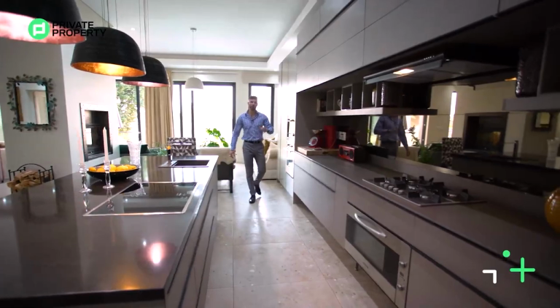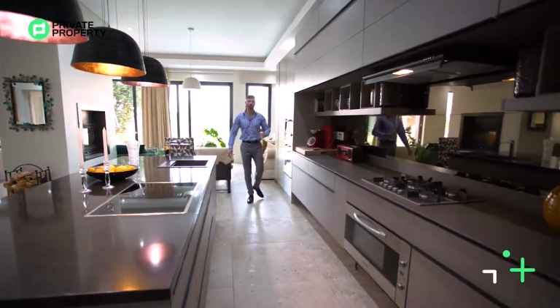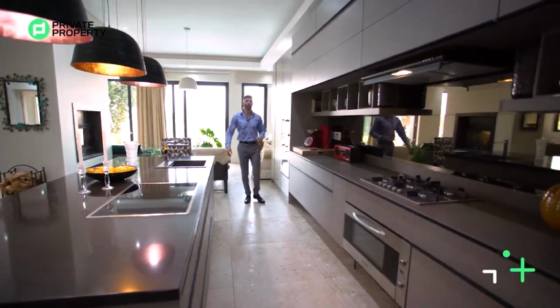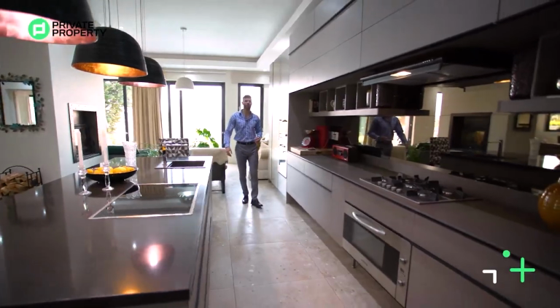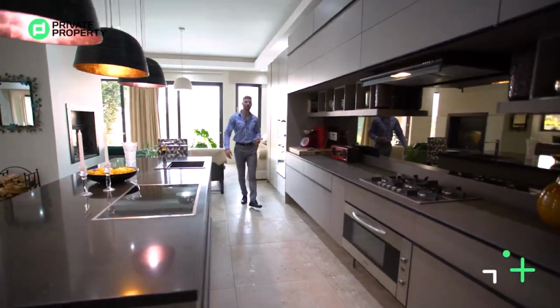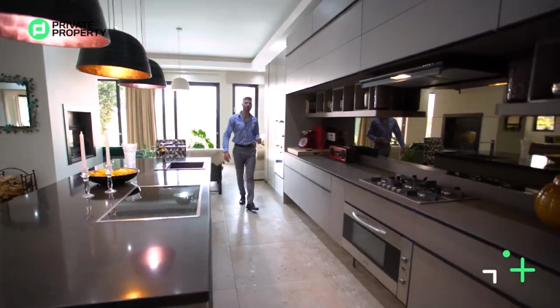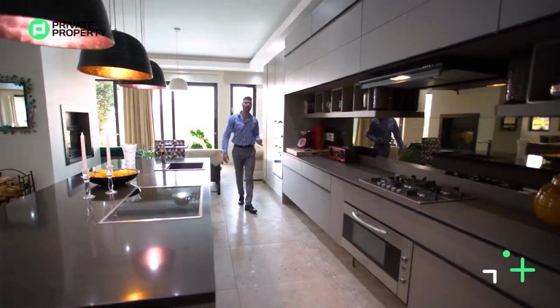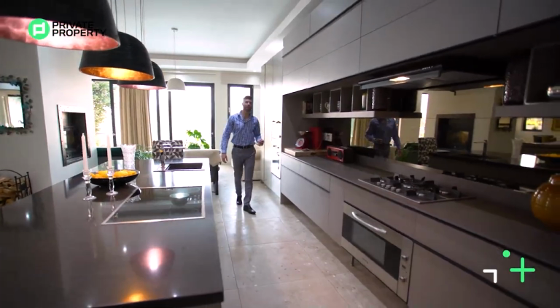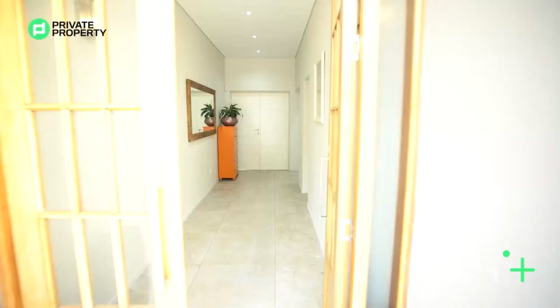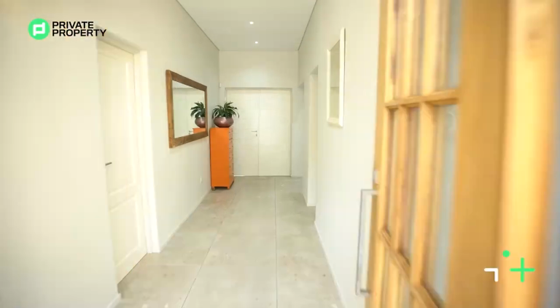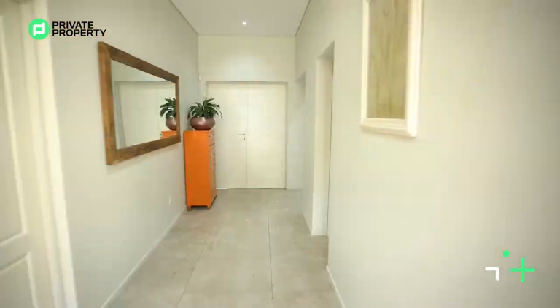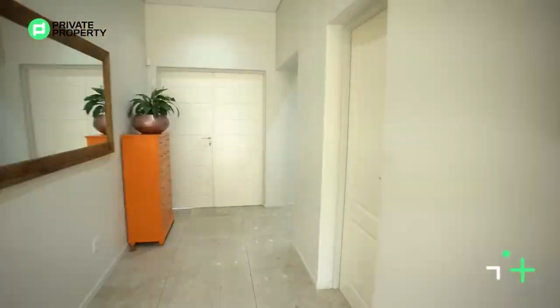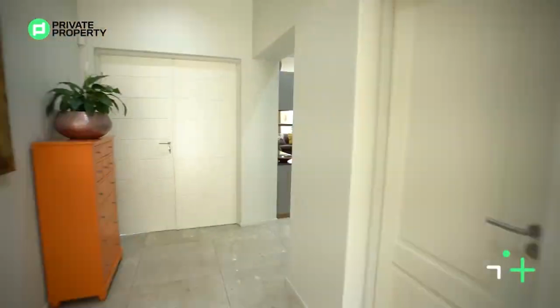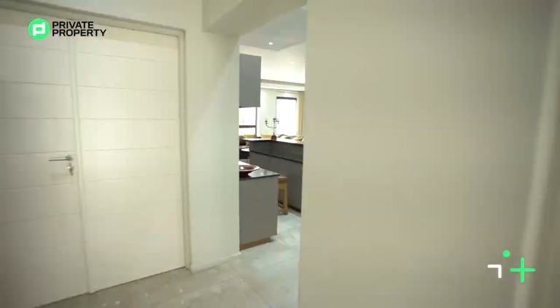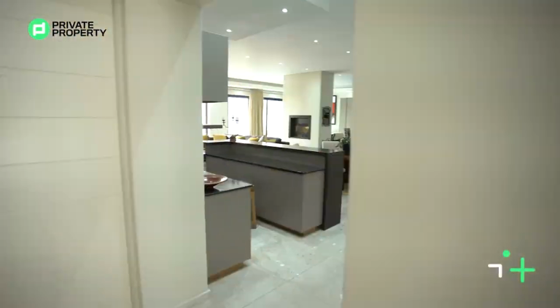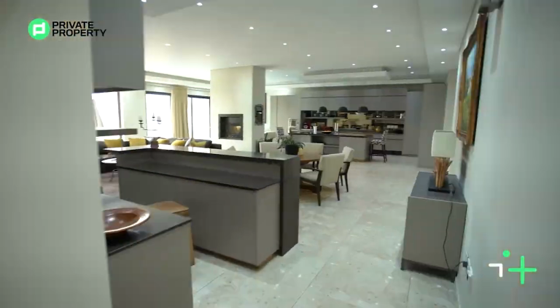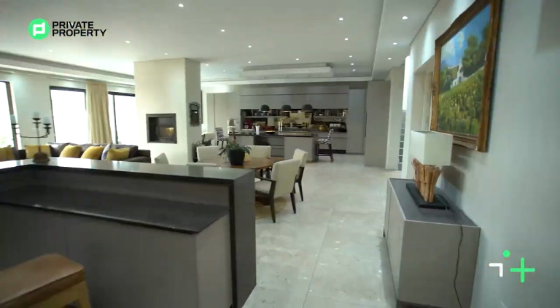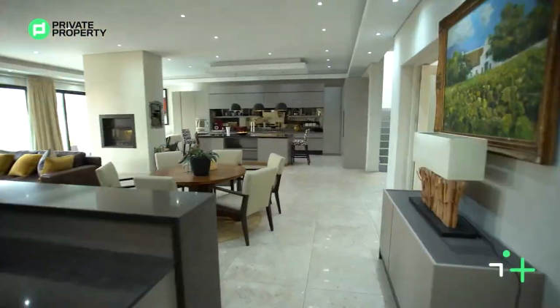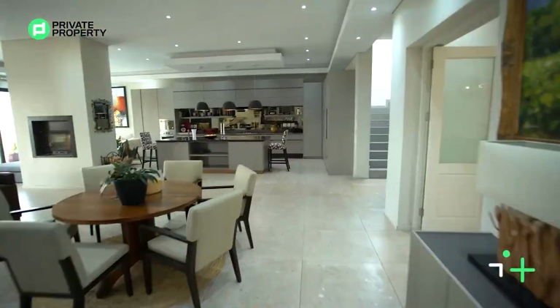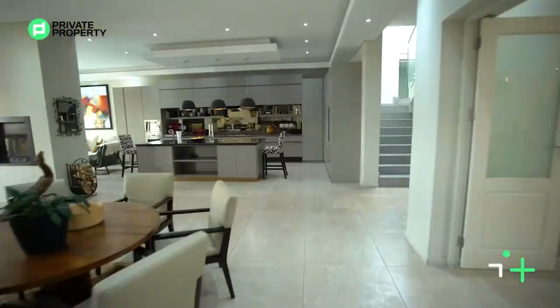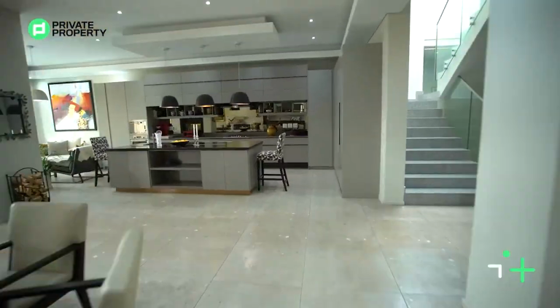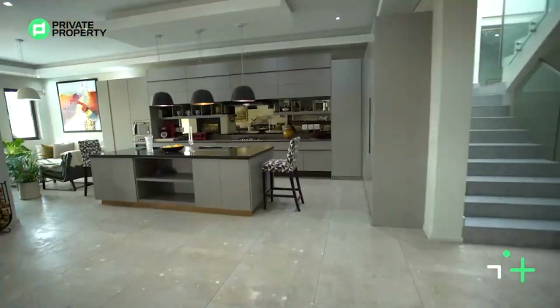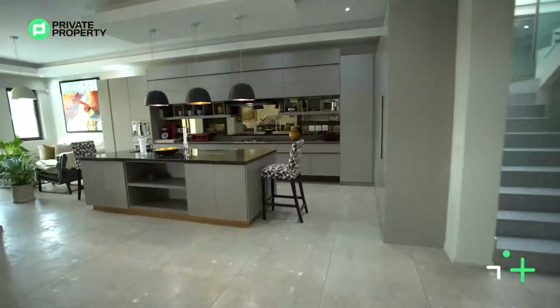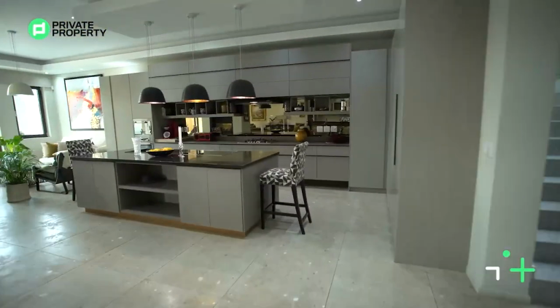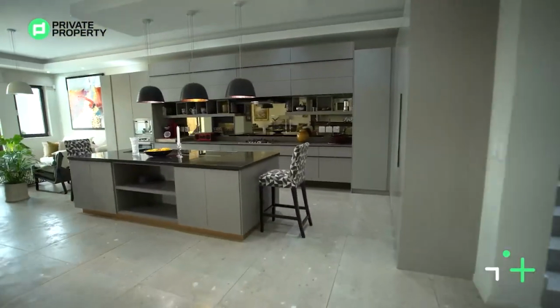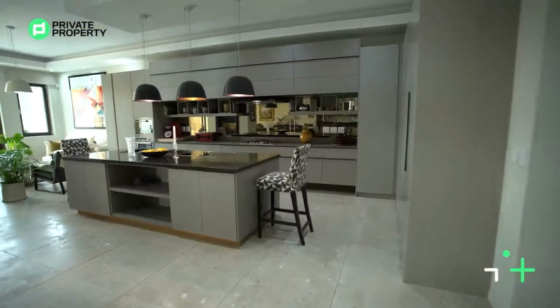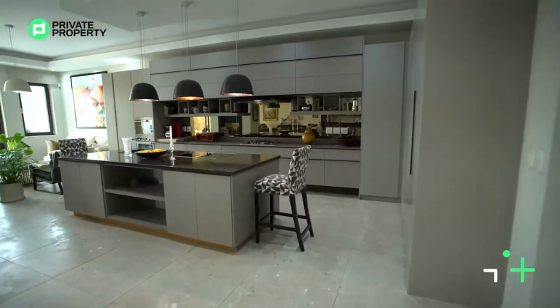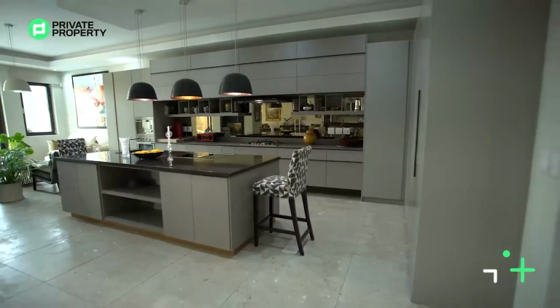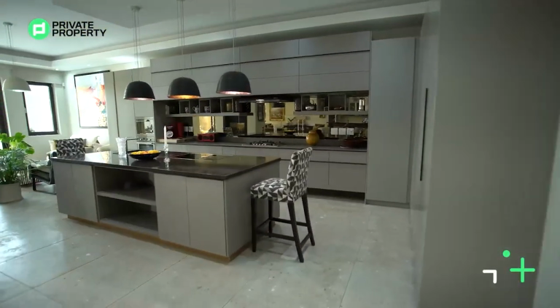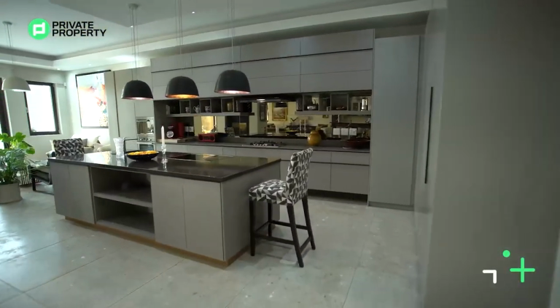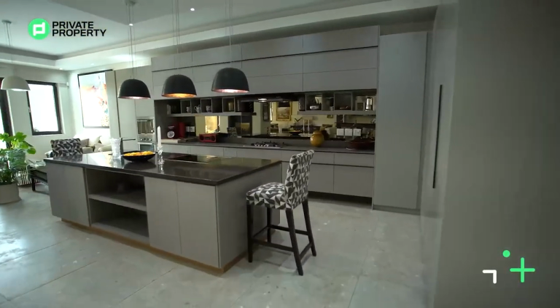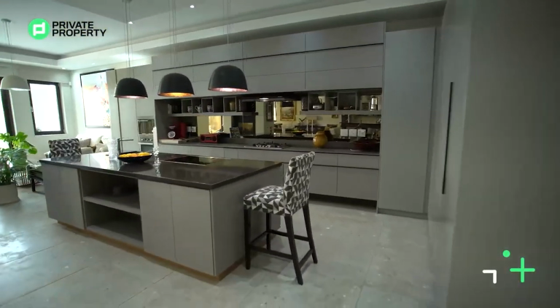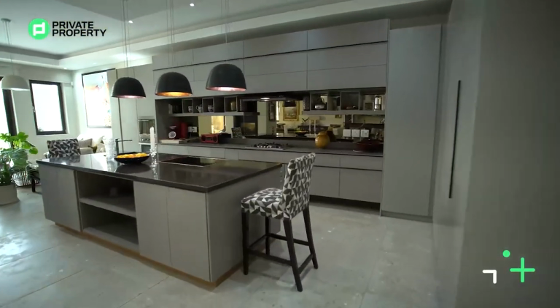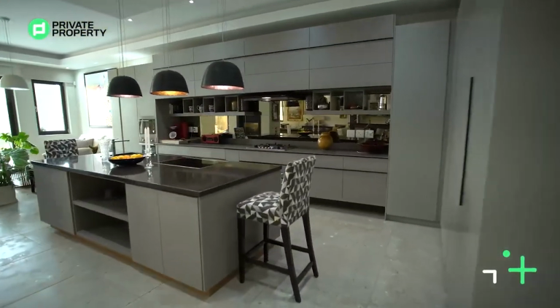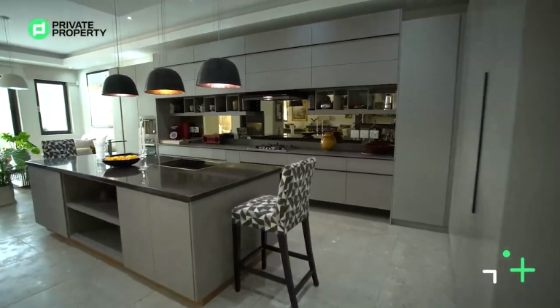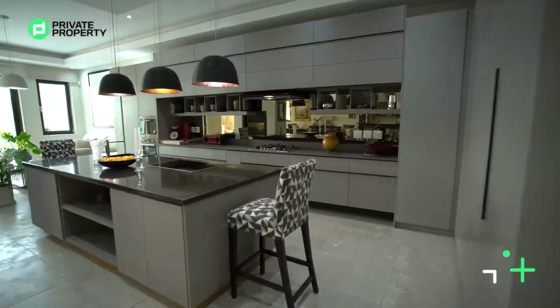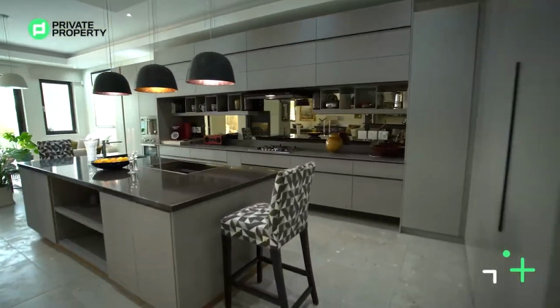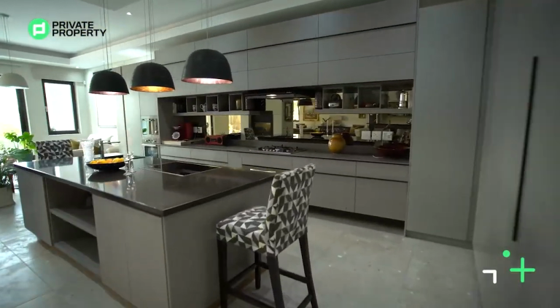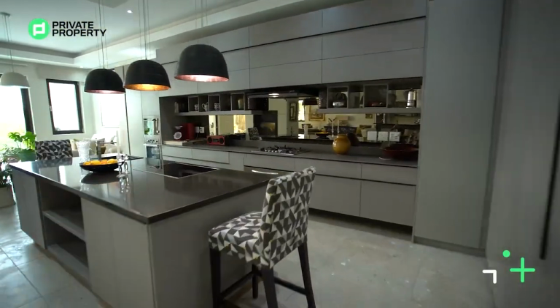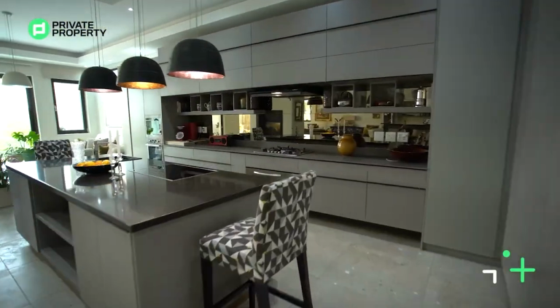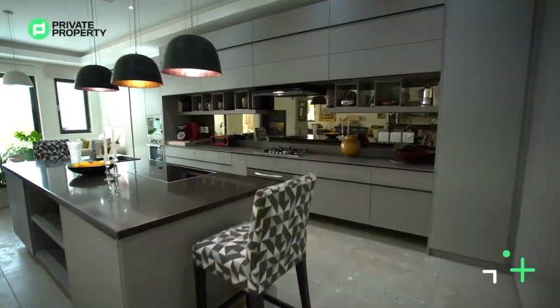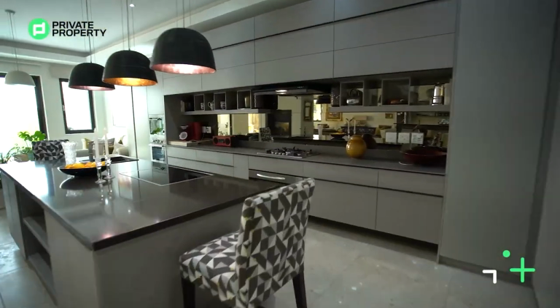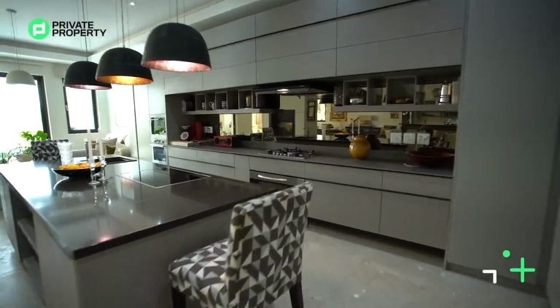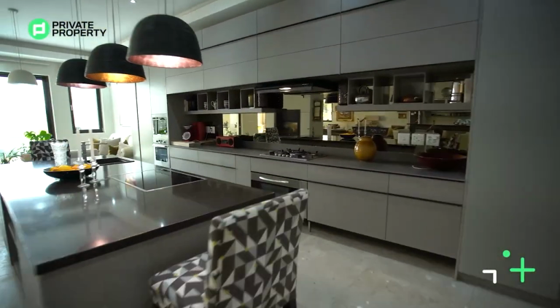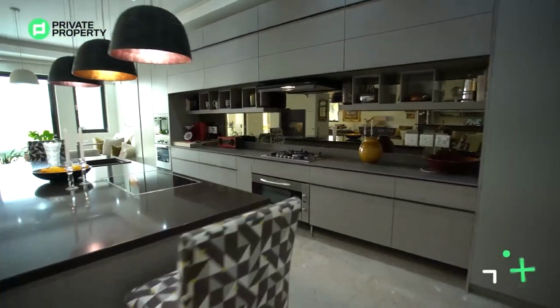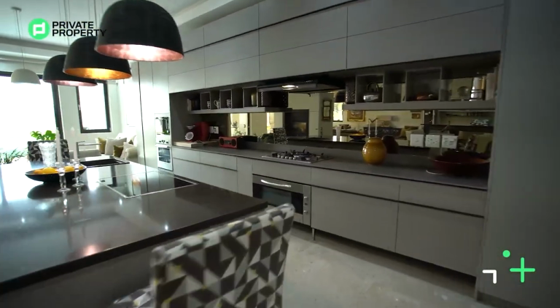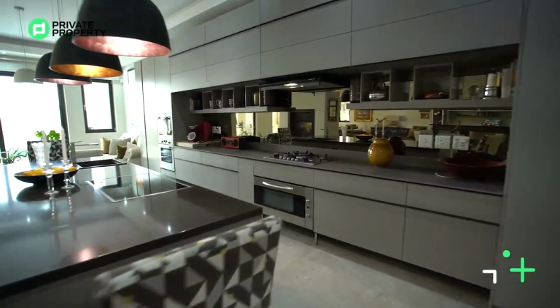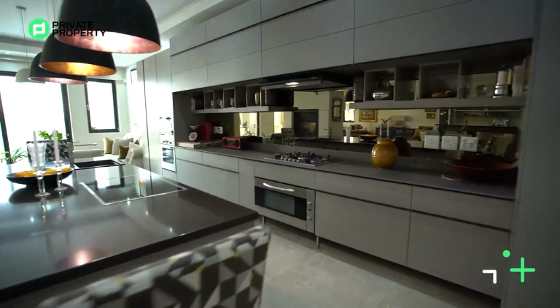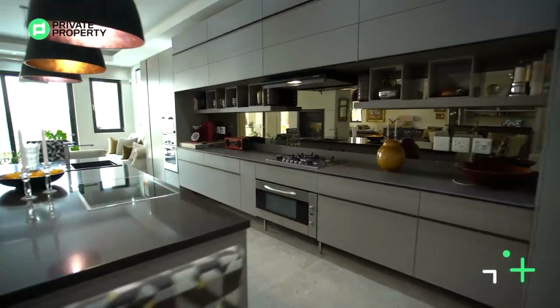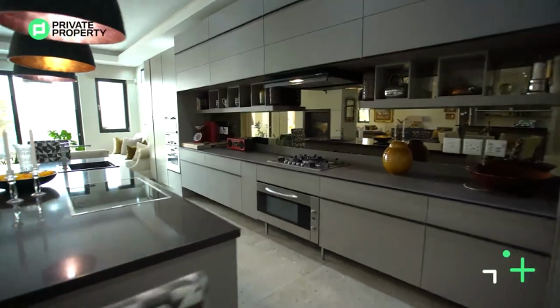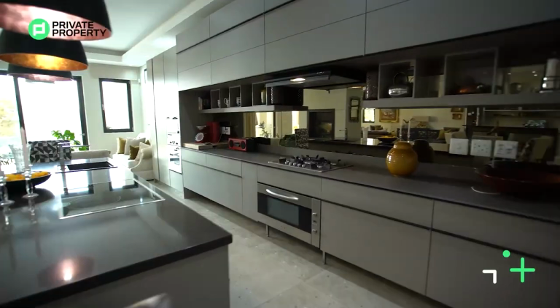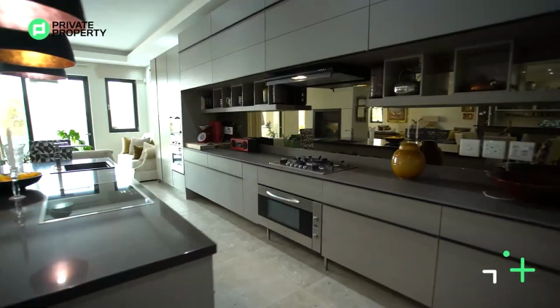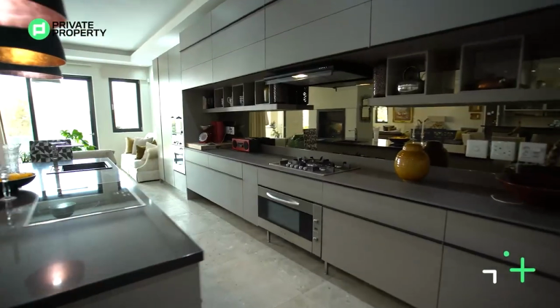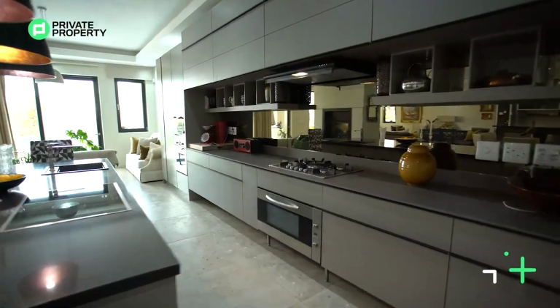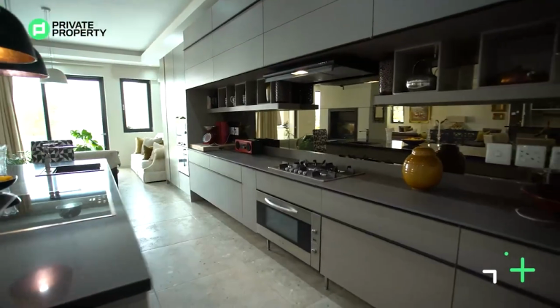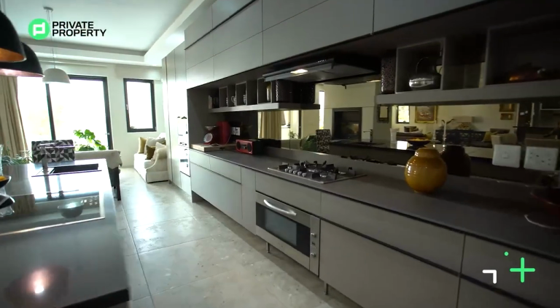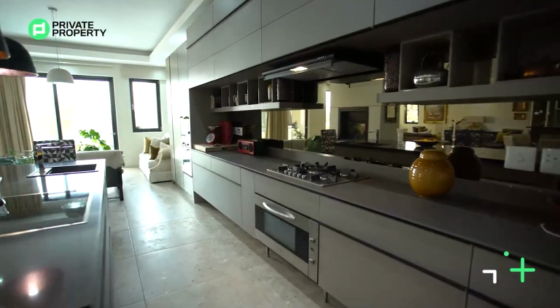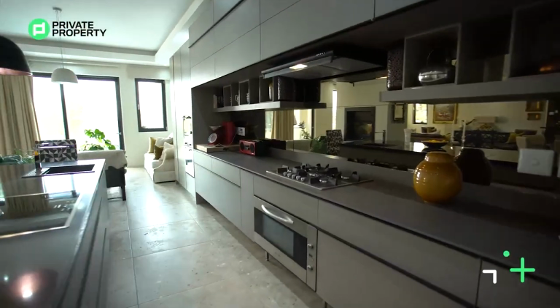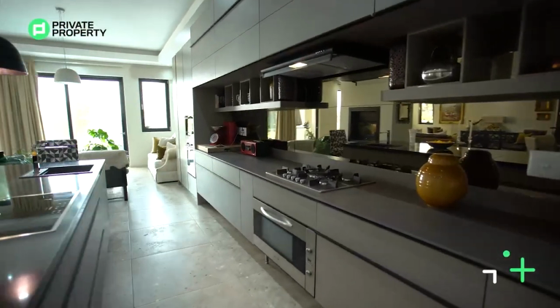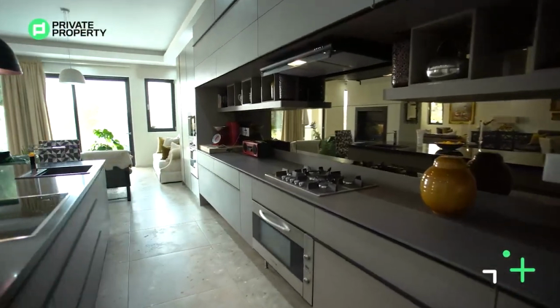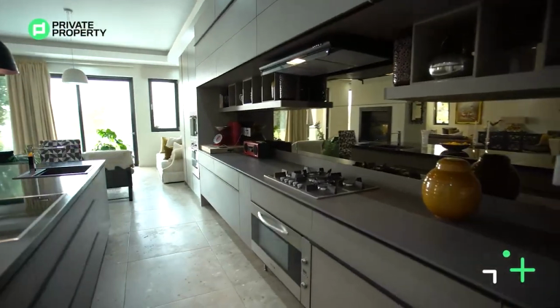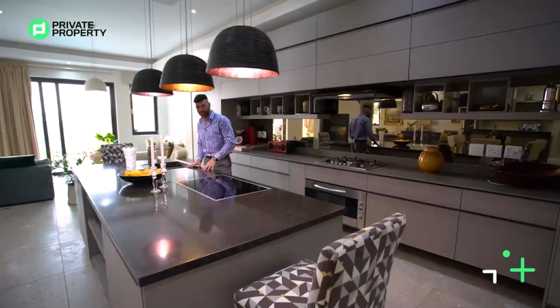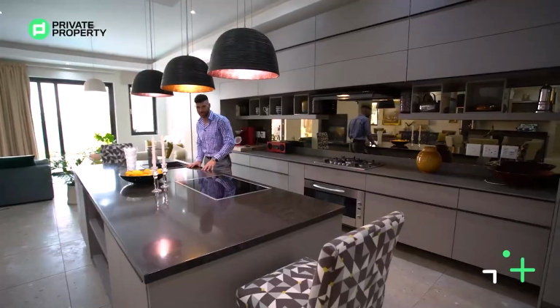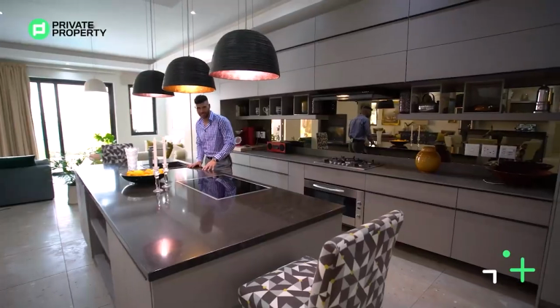Enjoy how far you've come in life — because if you've purchased a home like this, you've come very far. Congratulations to you! Let's talk now about your kitchen.